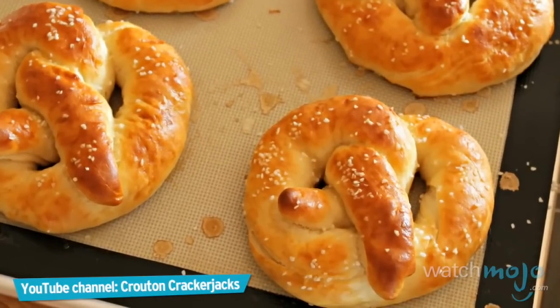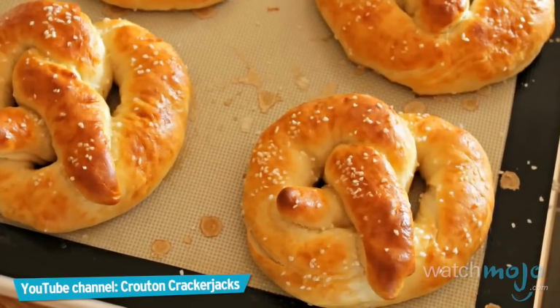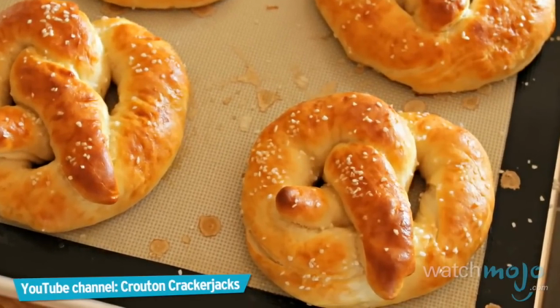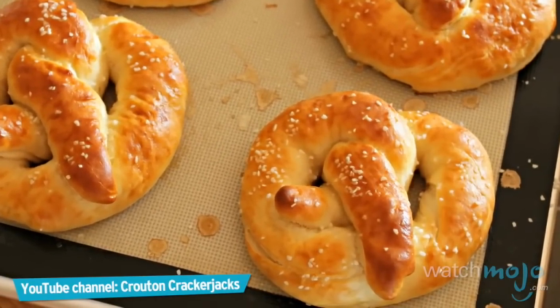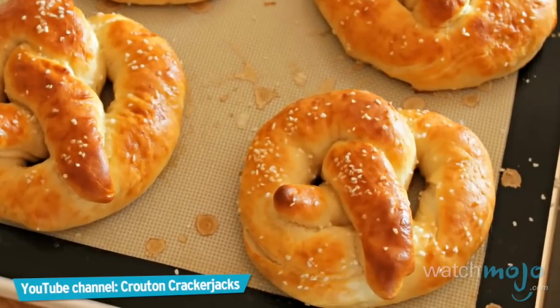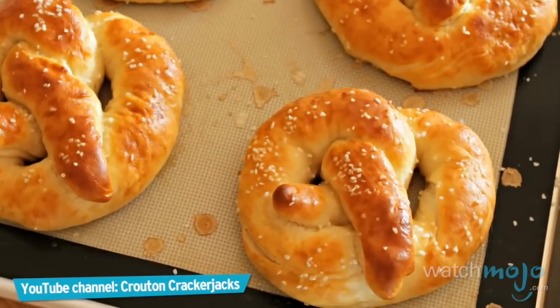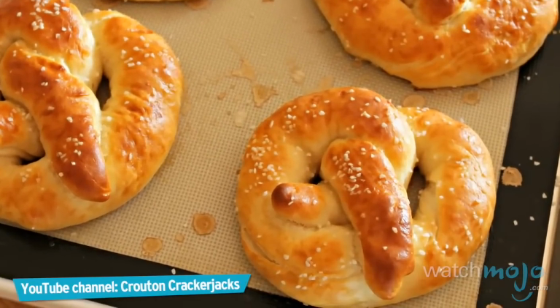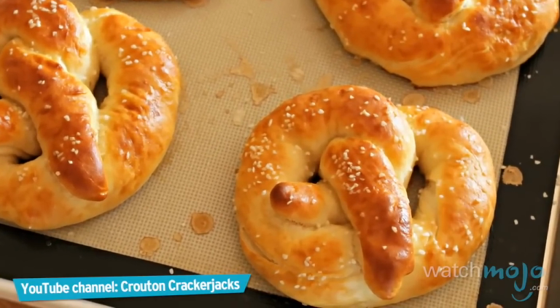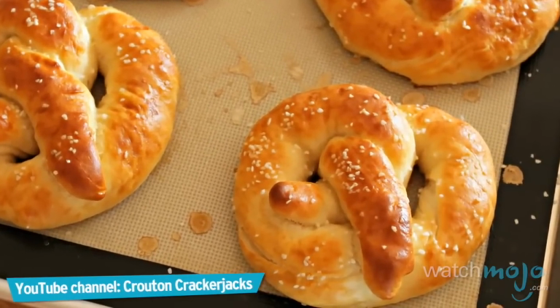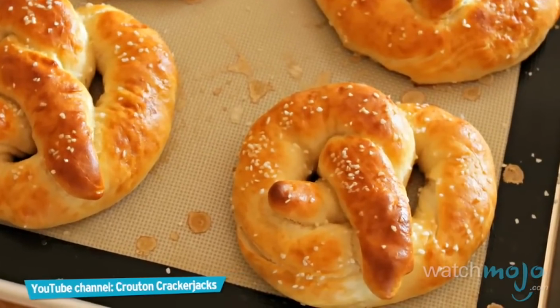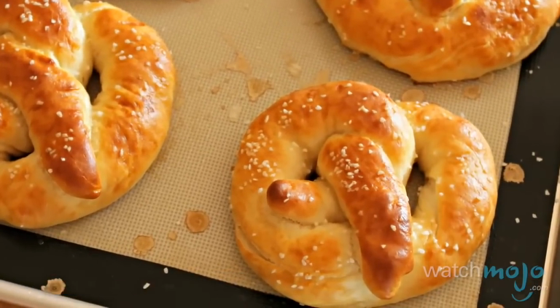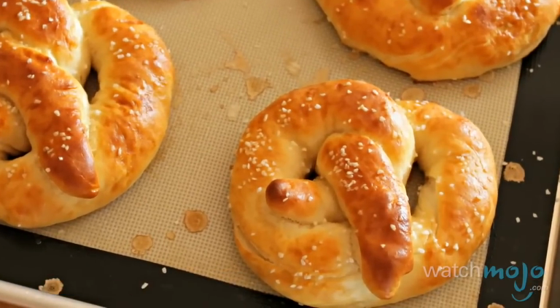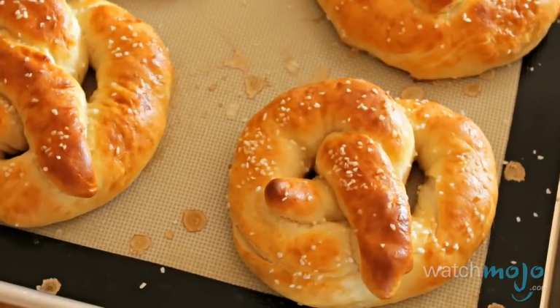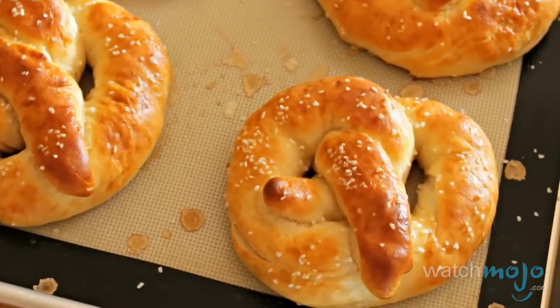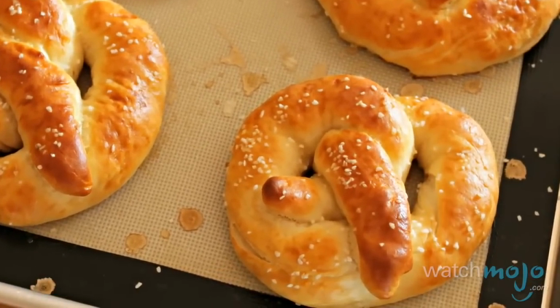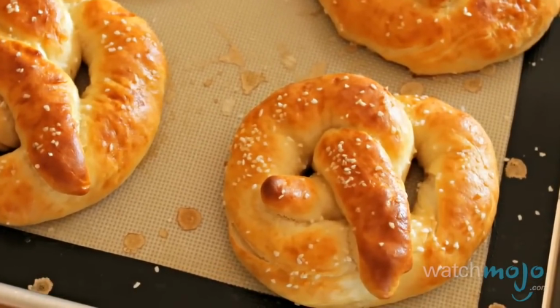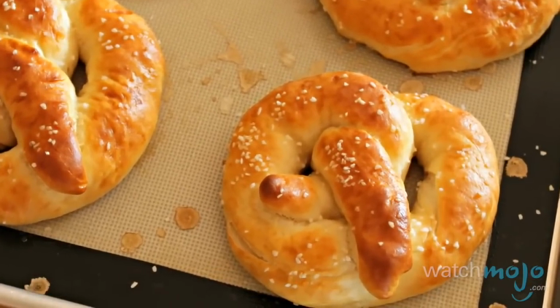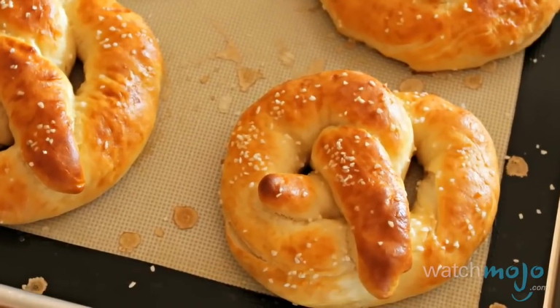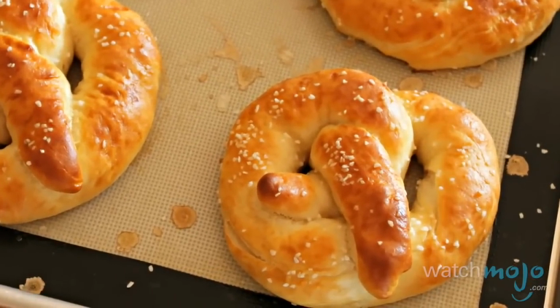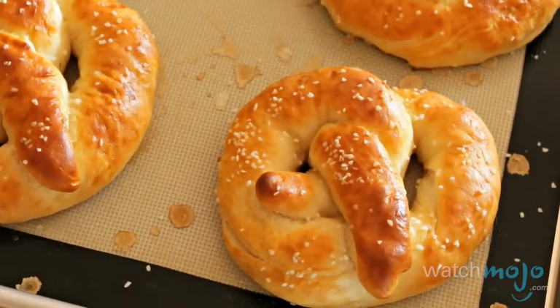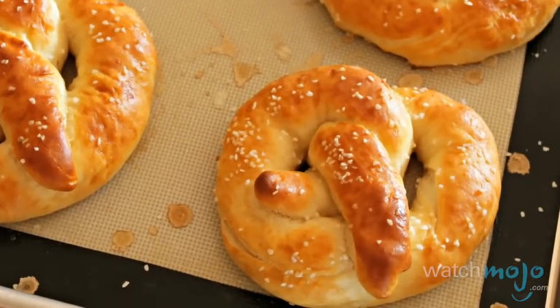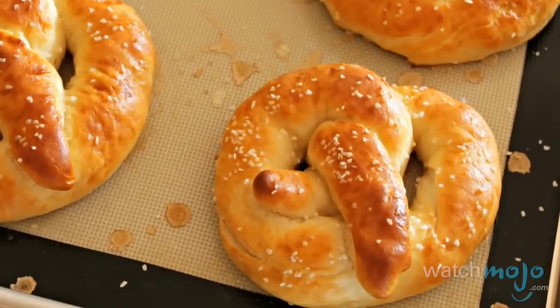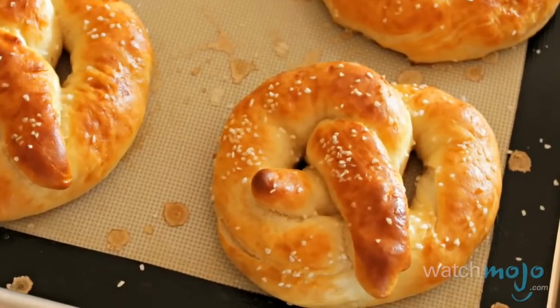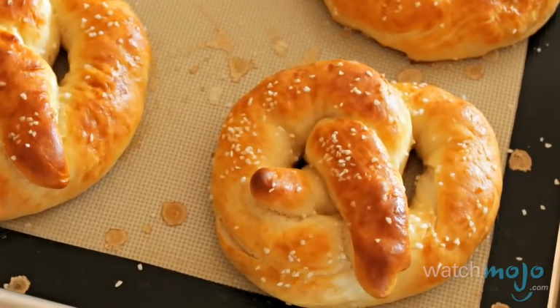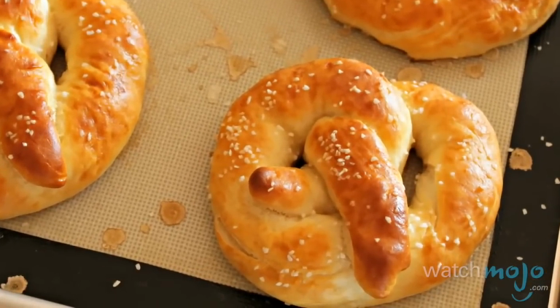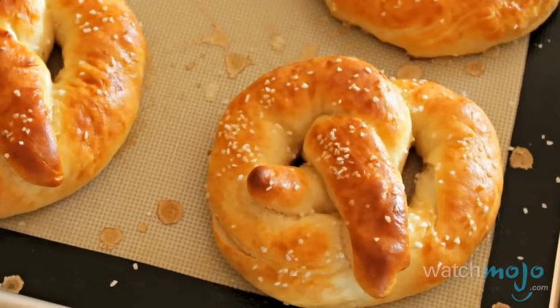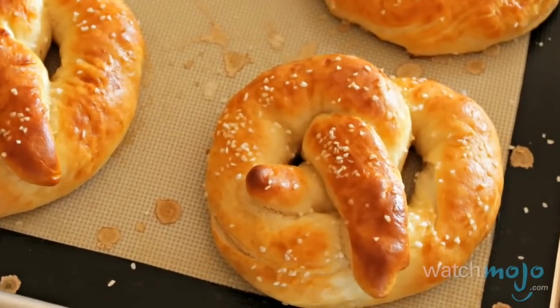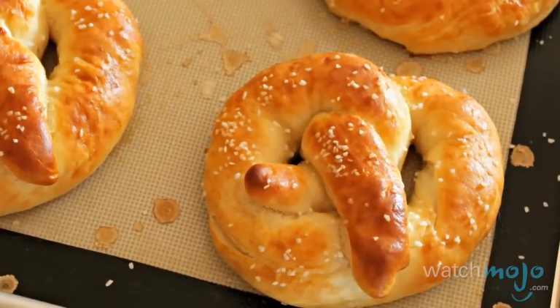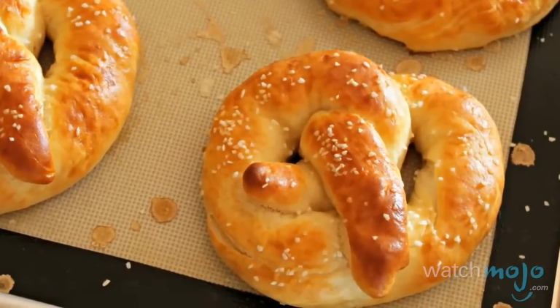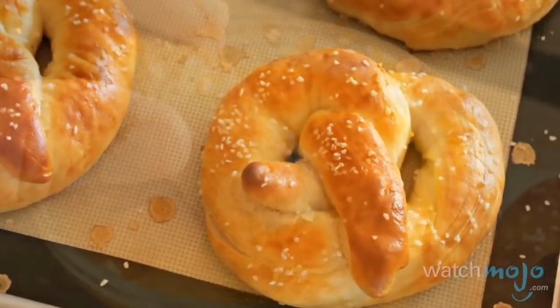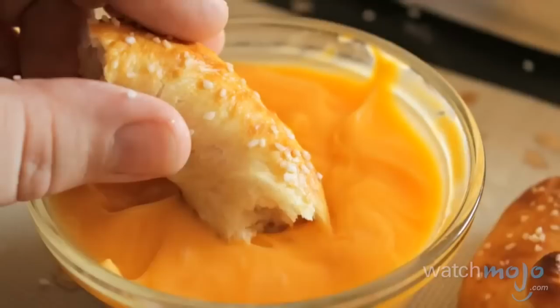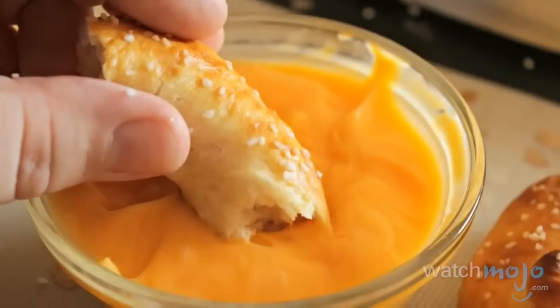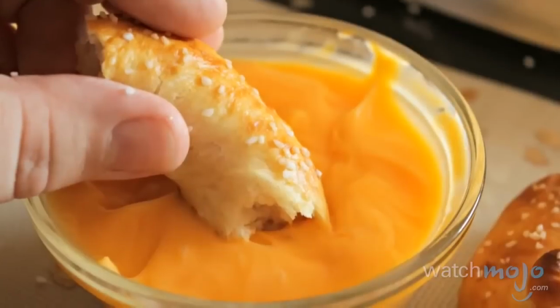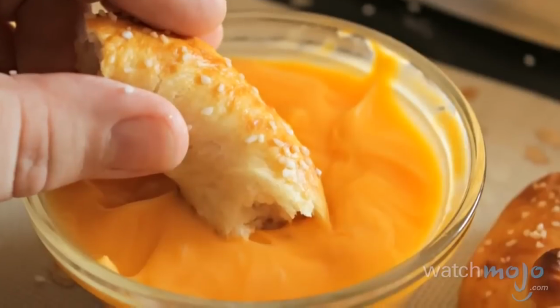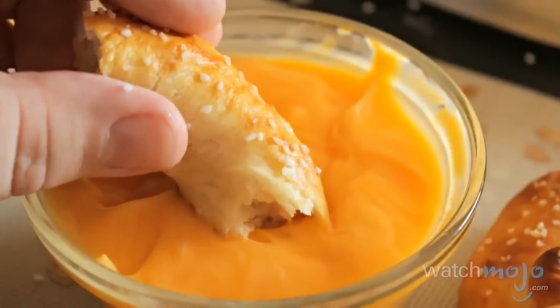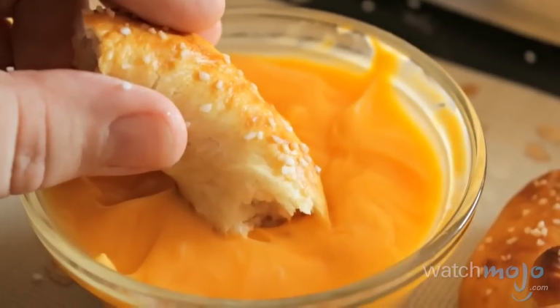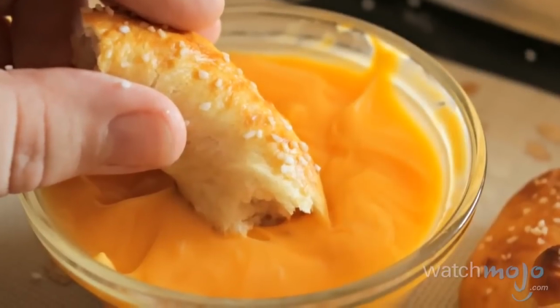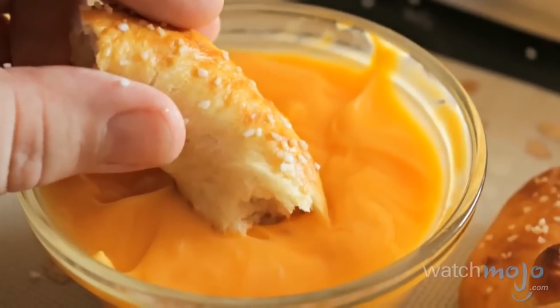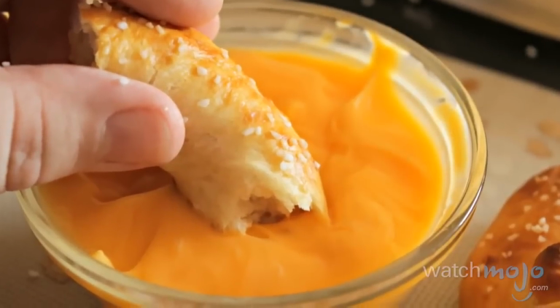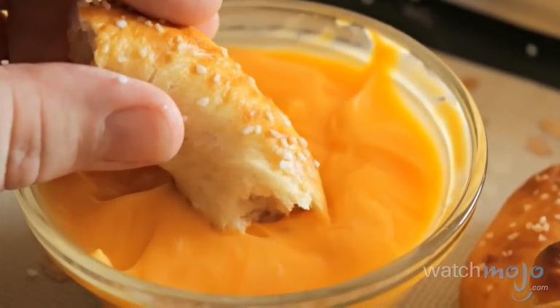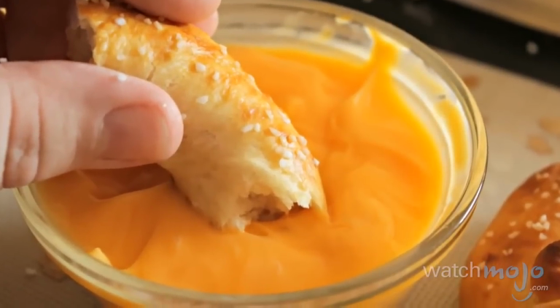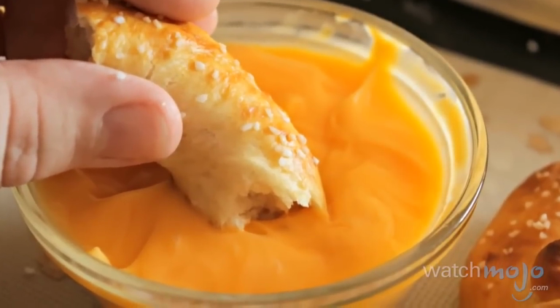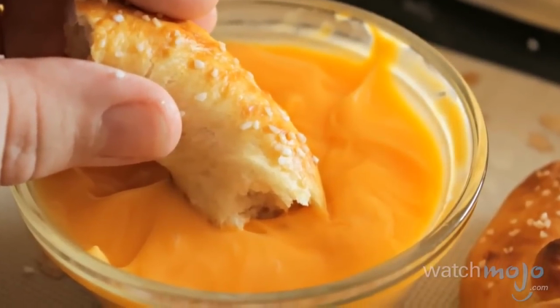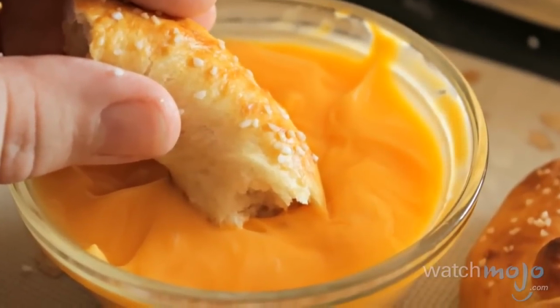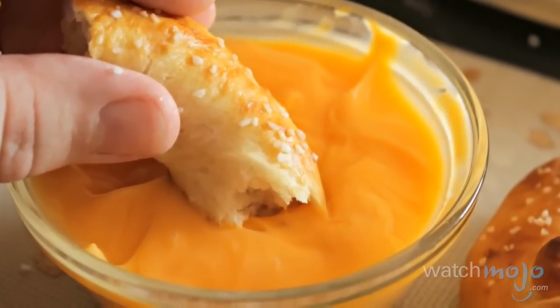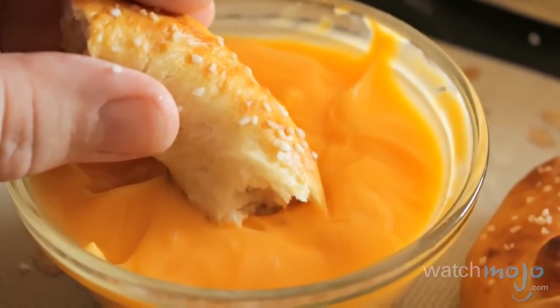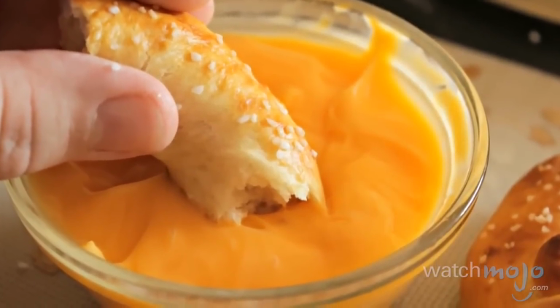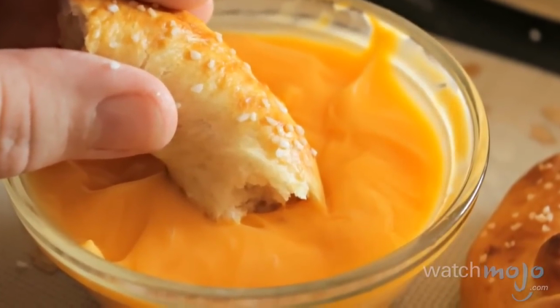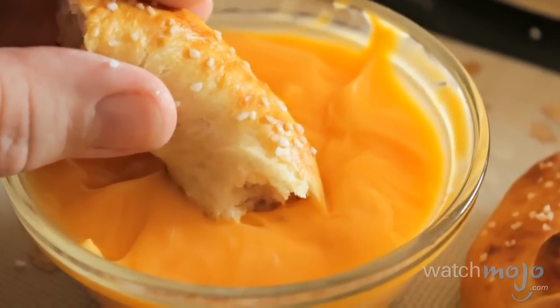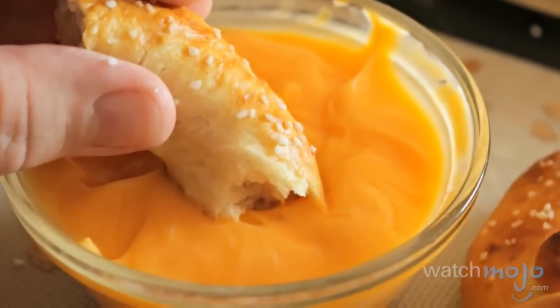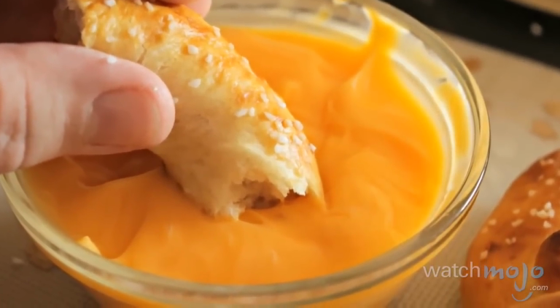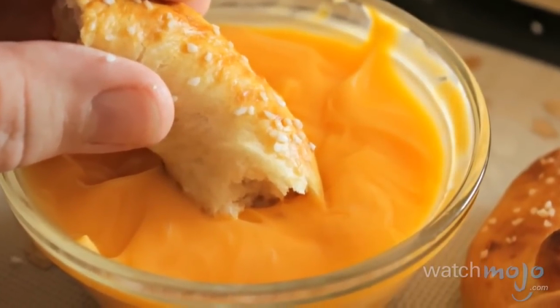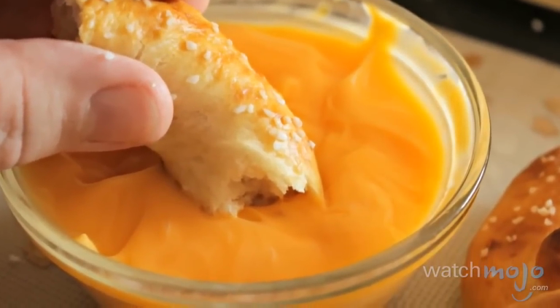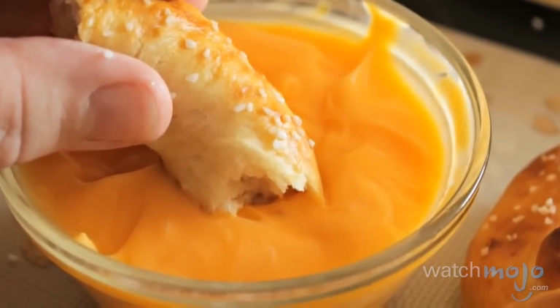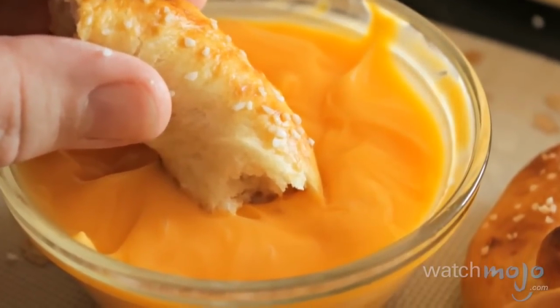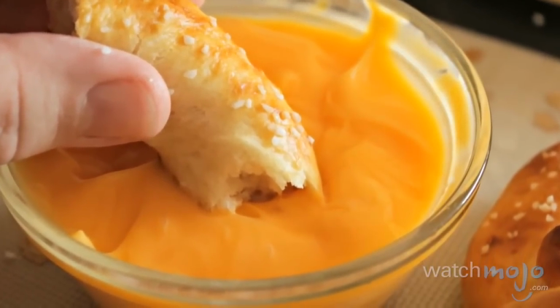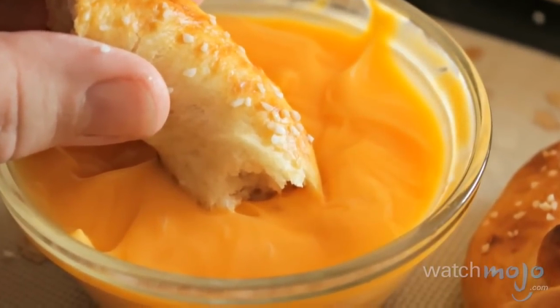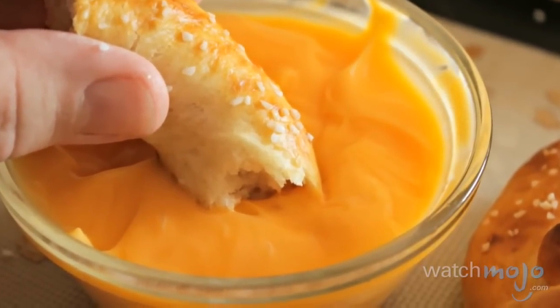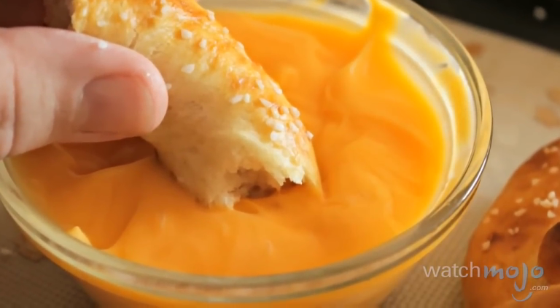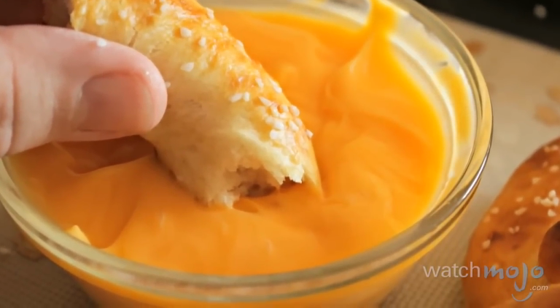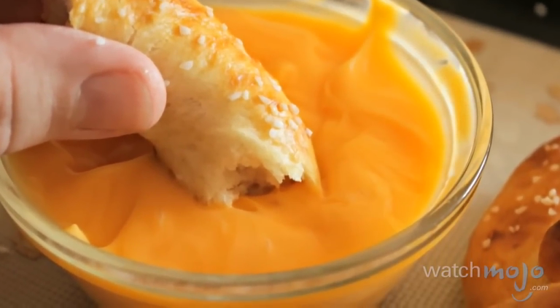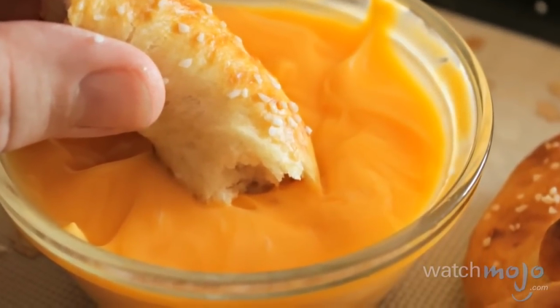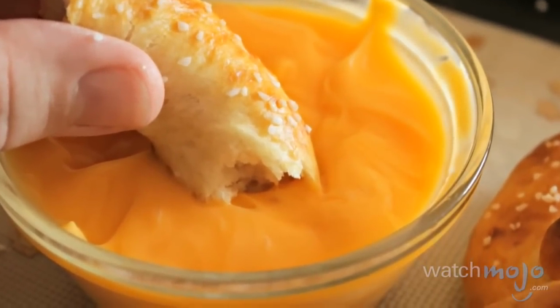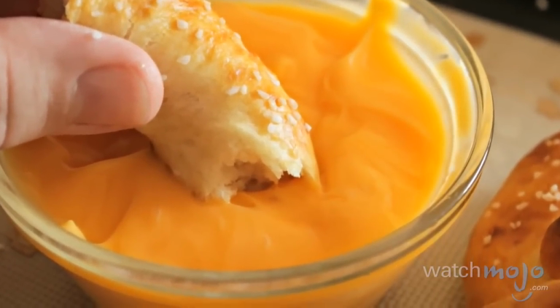Serve these up with either cheese sauce, which I absolutely love, or some mustard — whatever you like — or leave them plain.